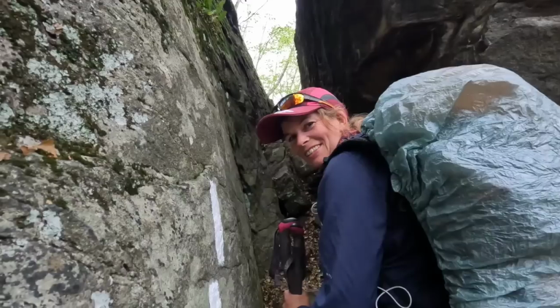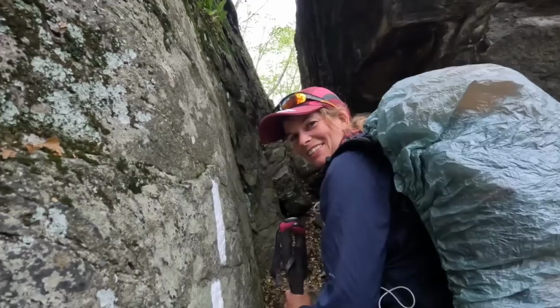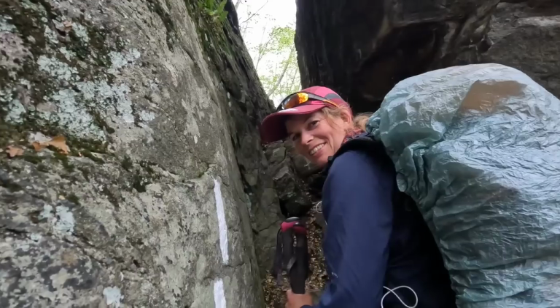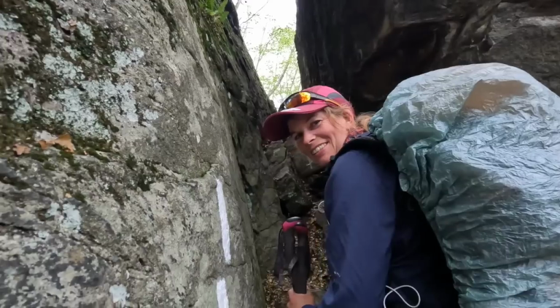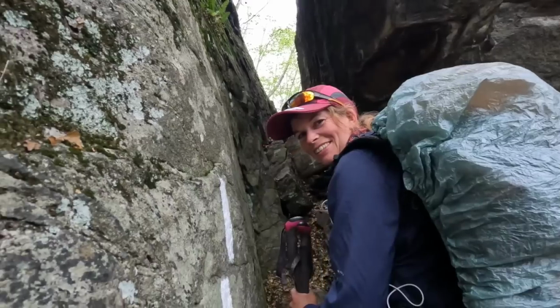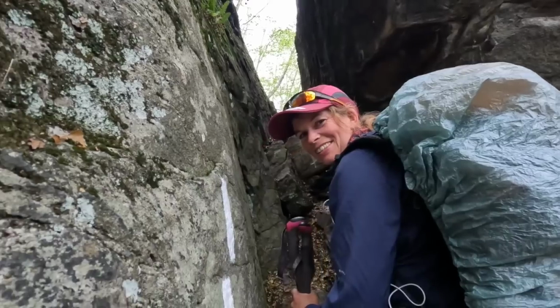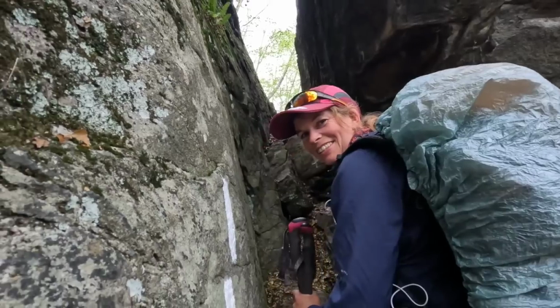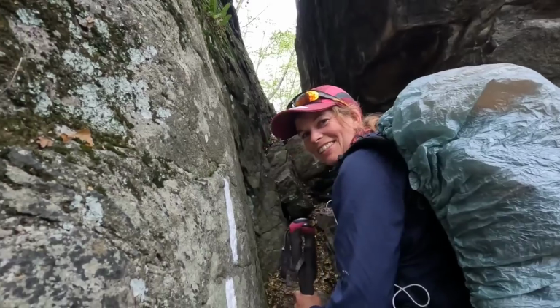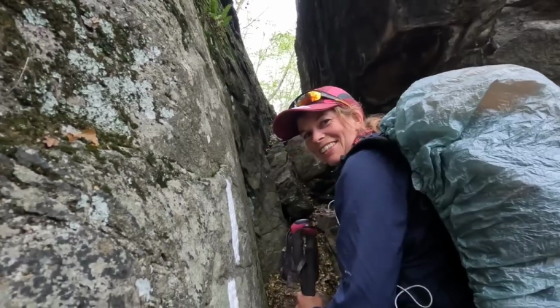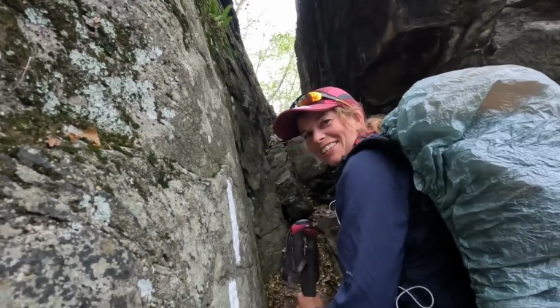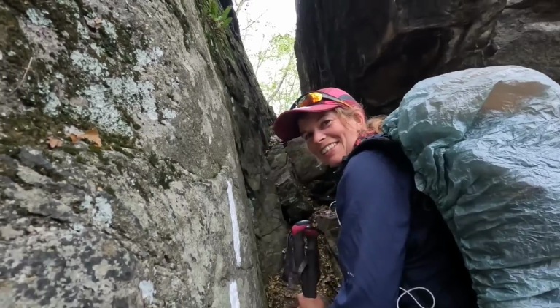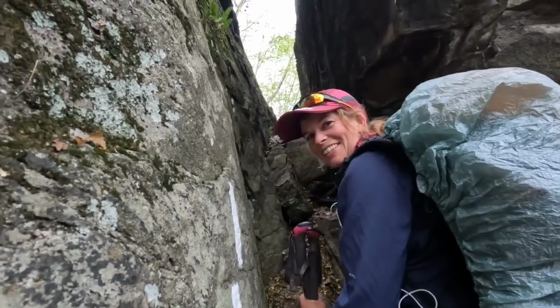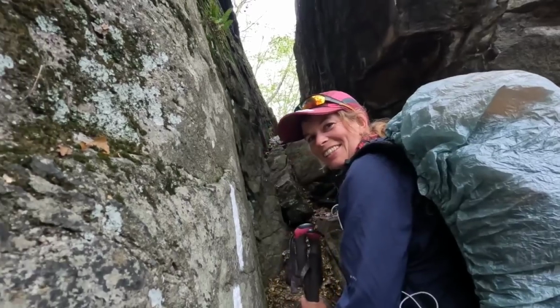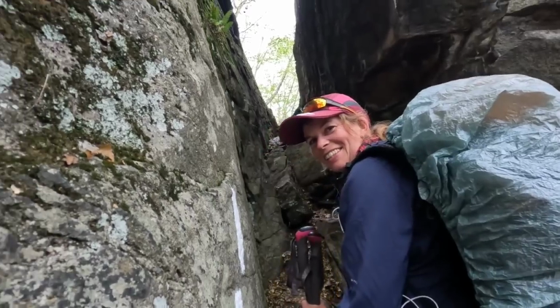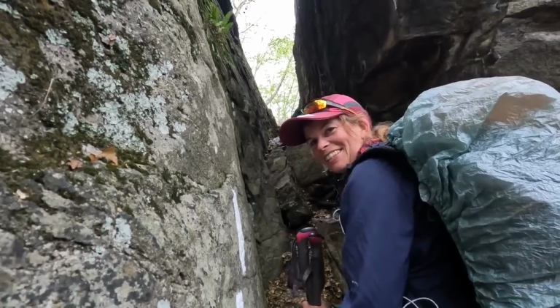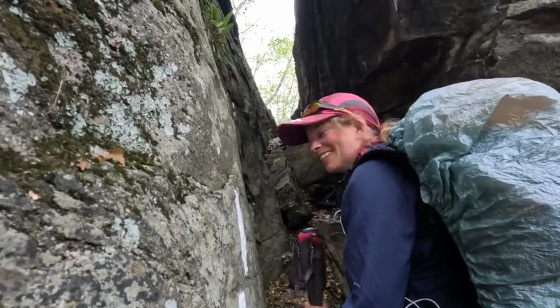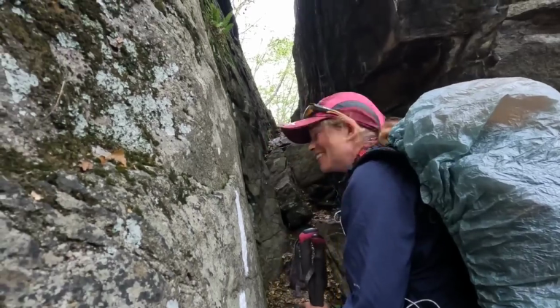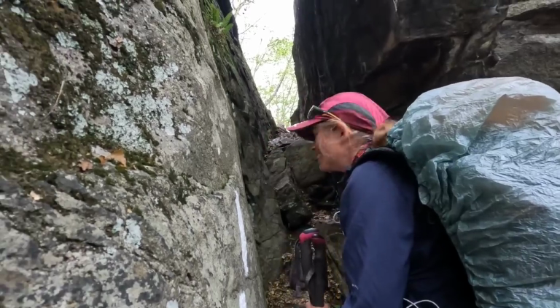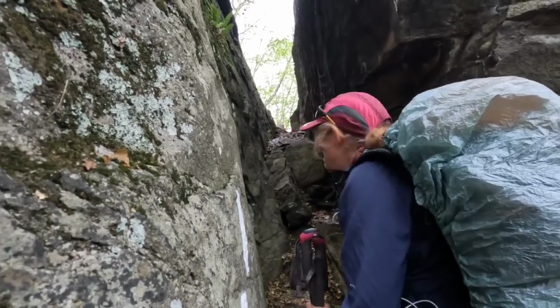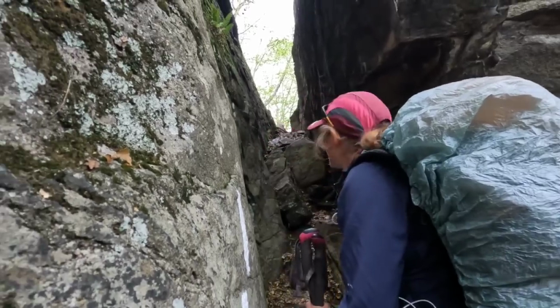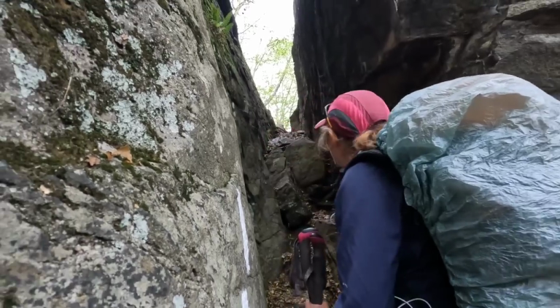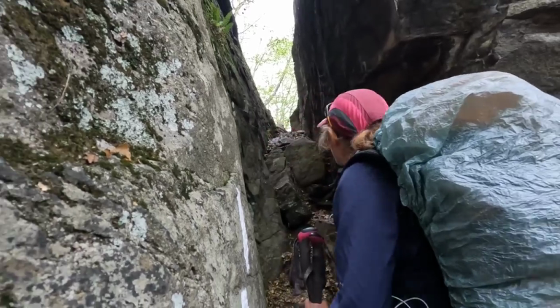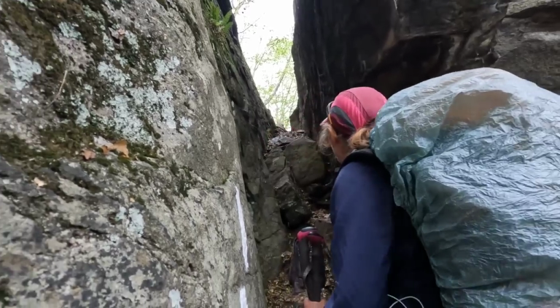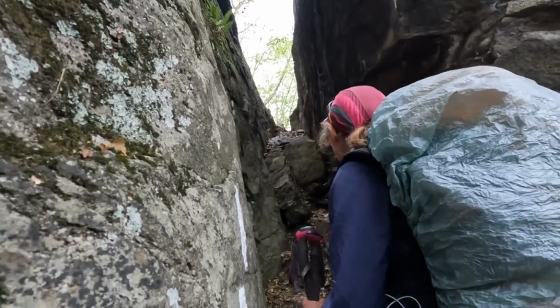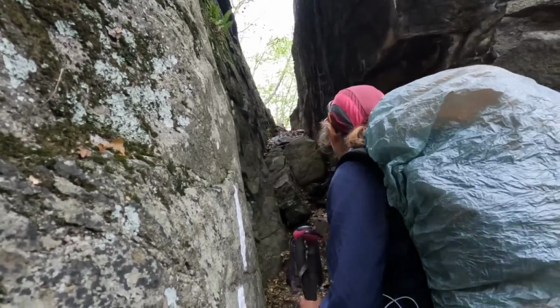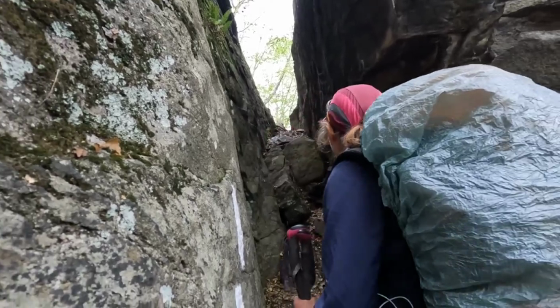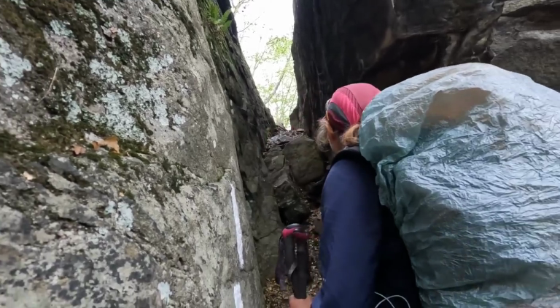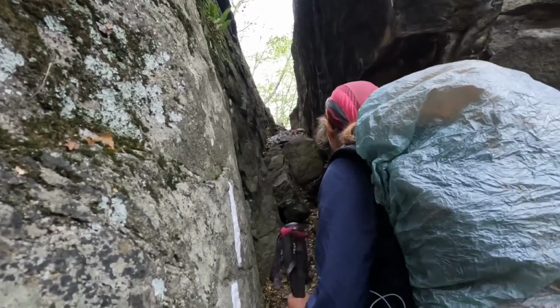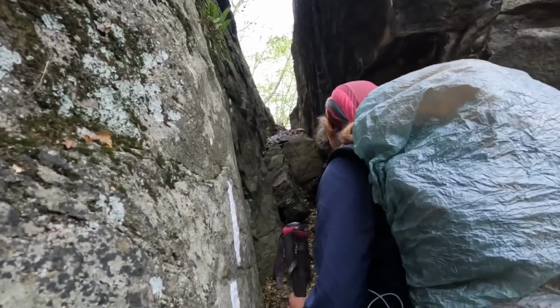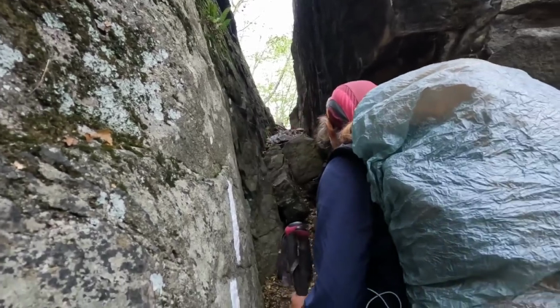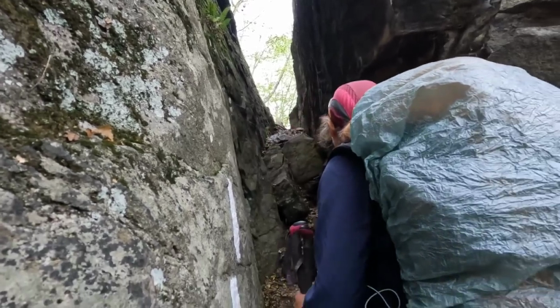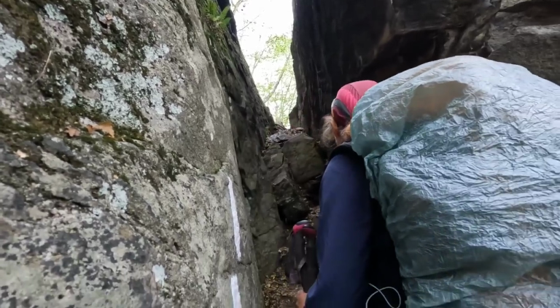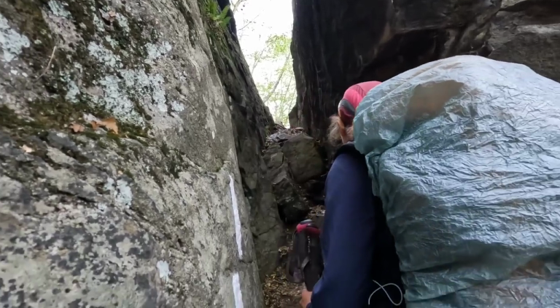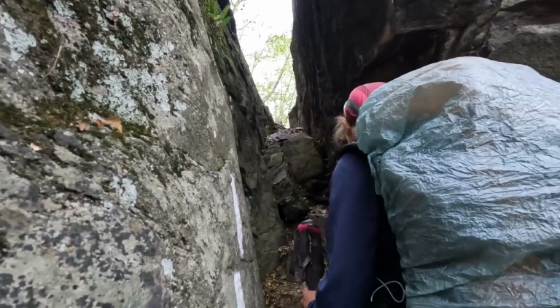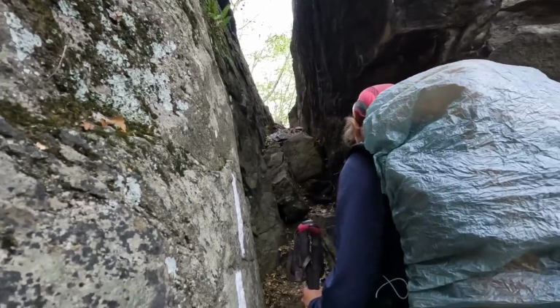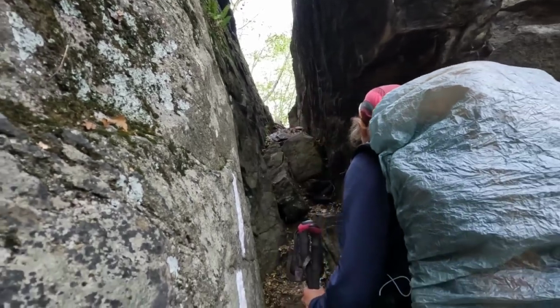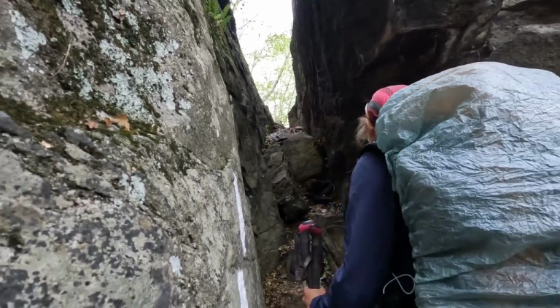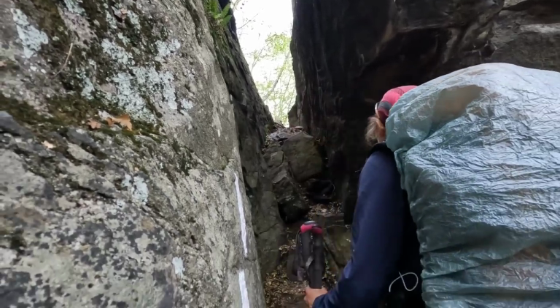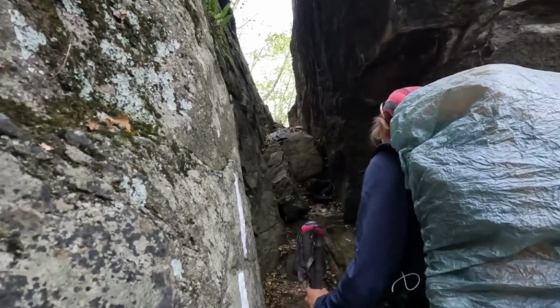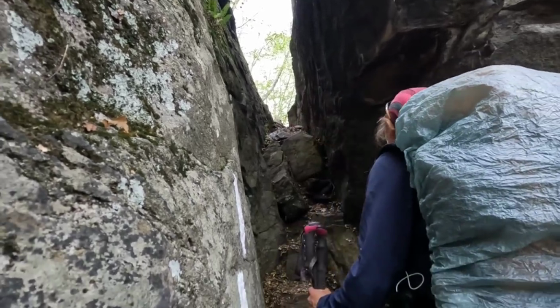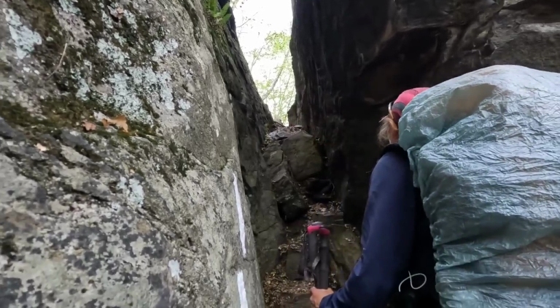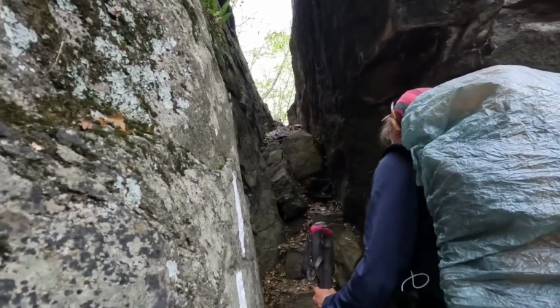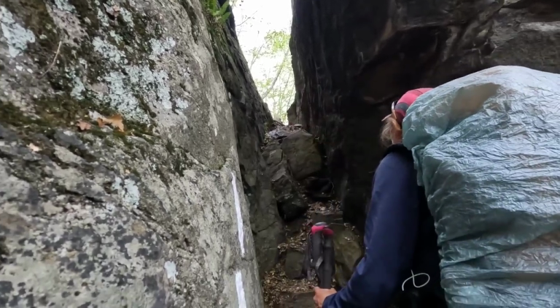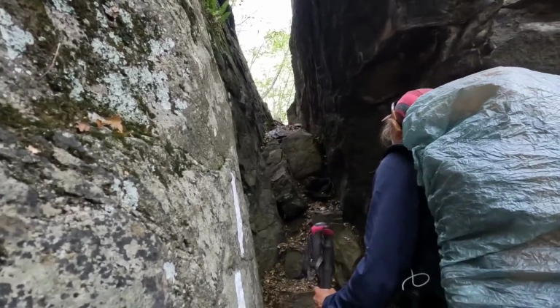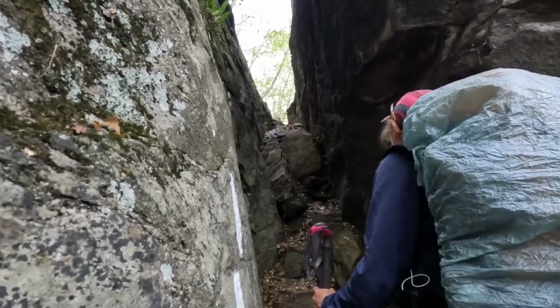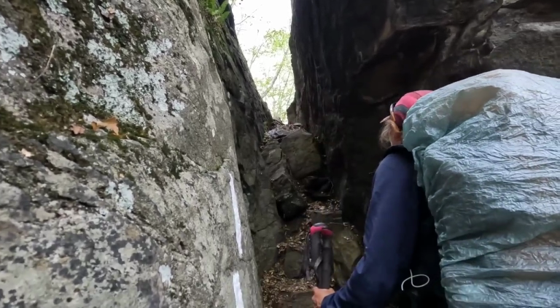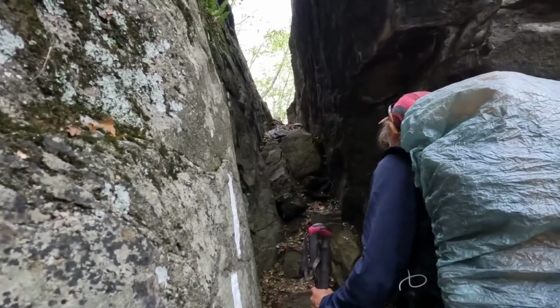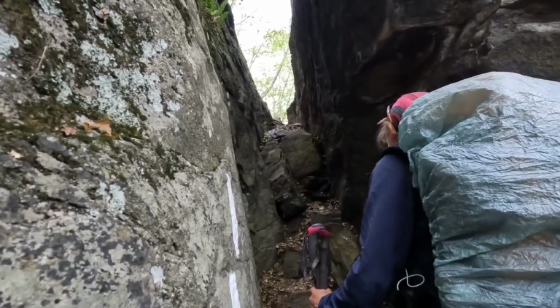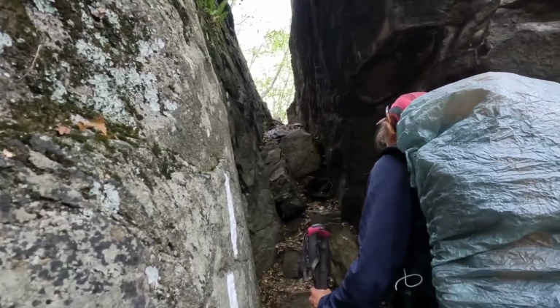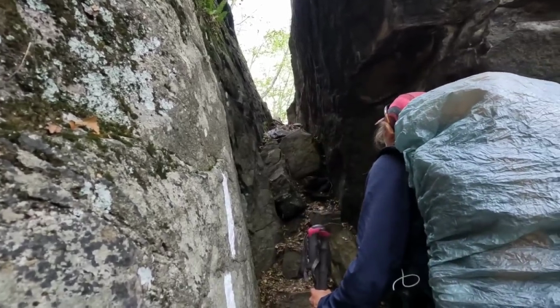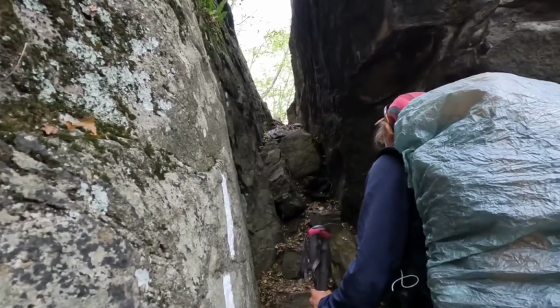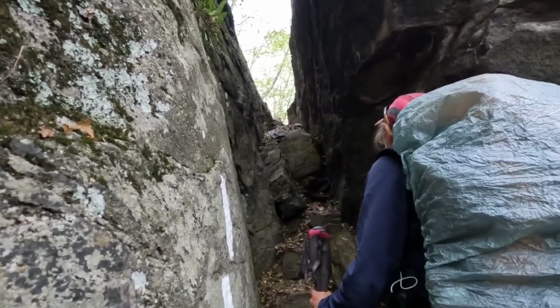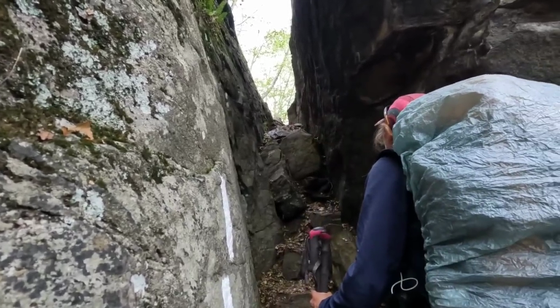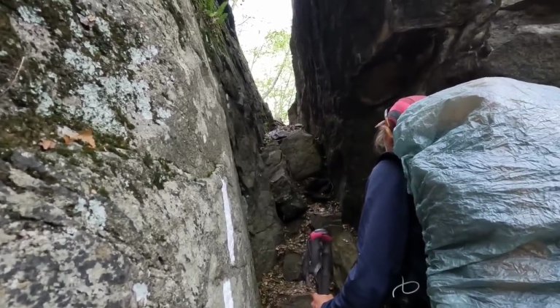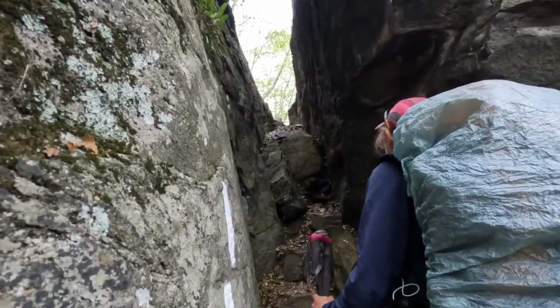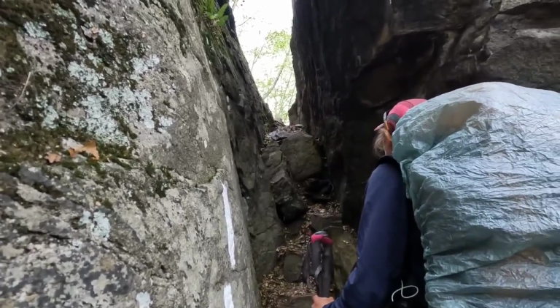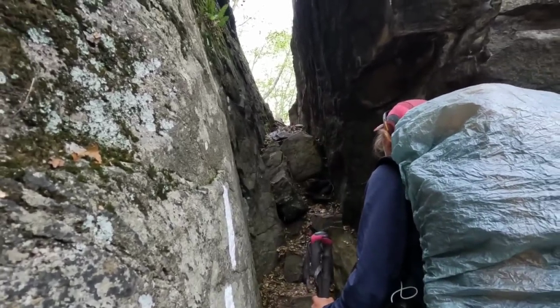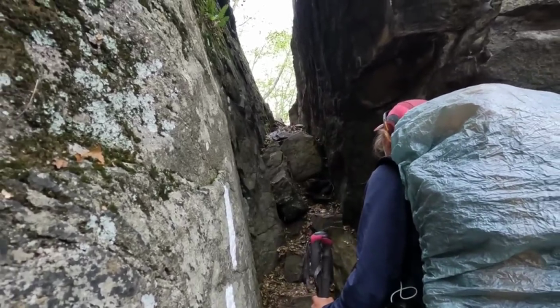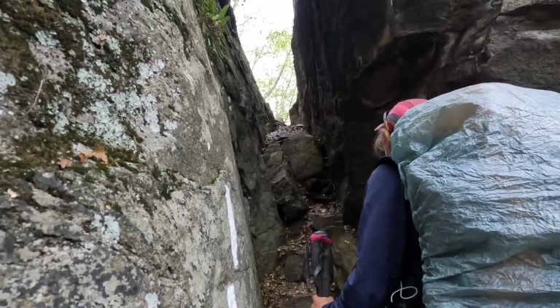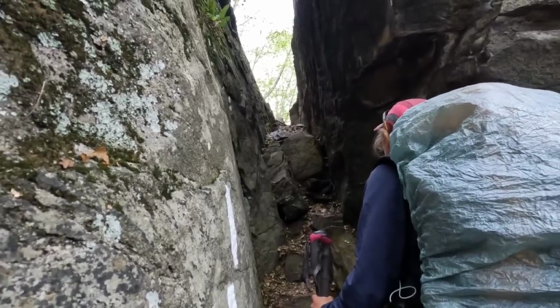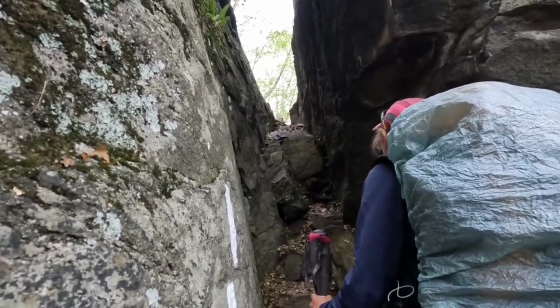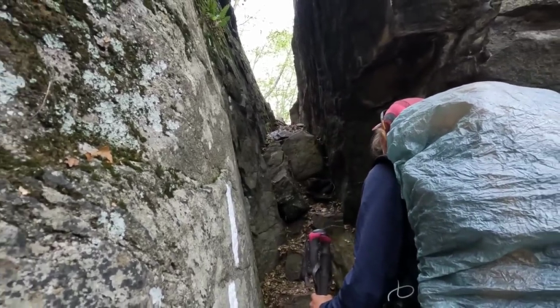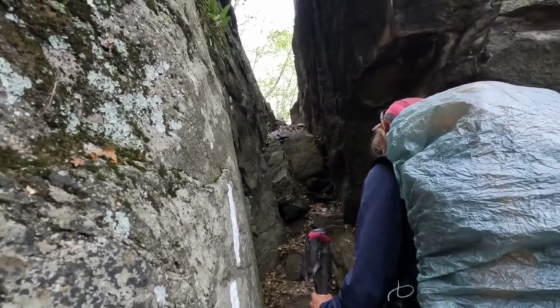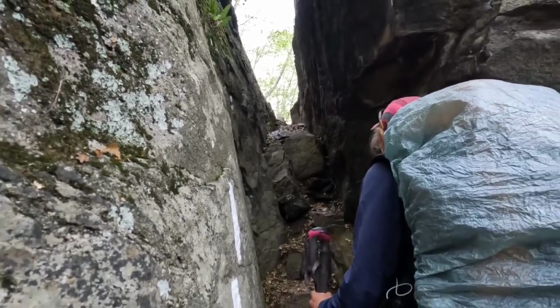We're still going up and we find we have to go through this thing — it's just like a whole bunch of boulders wedged in there.